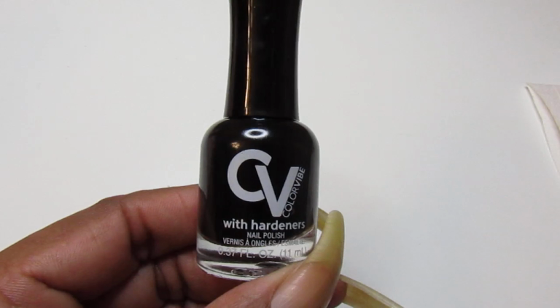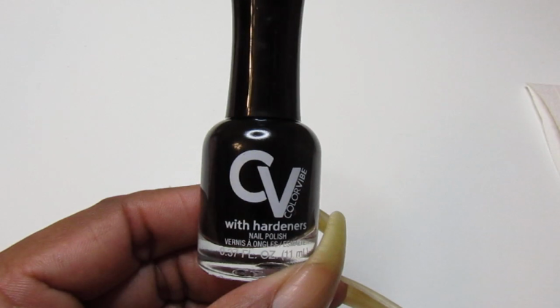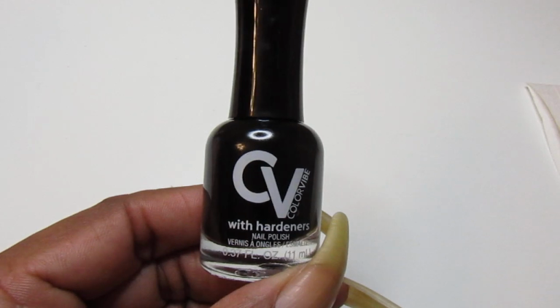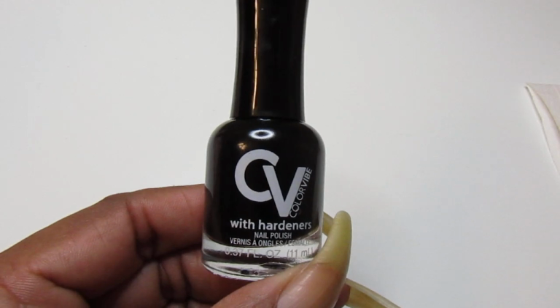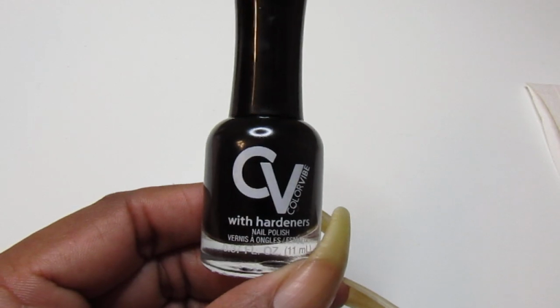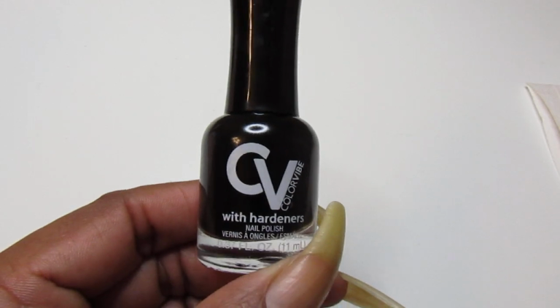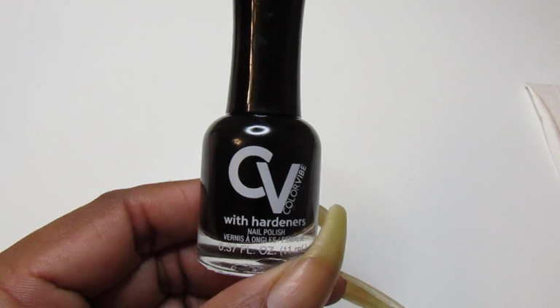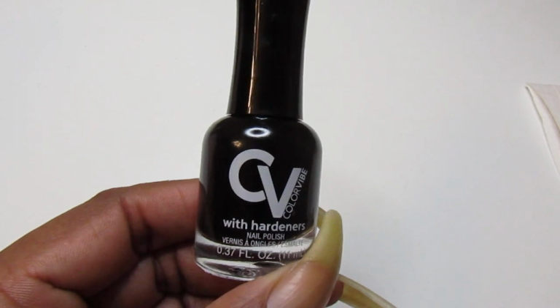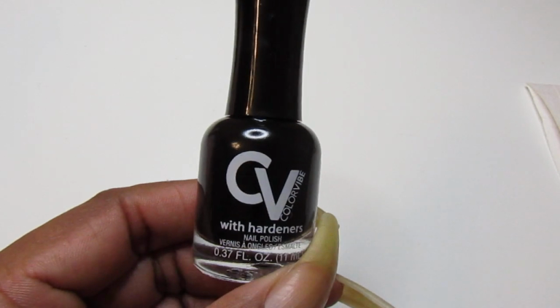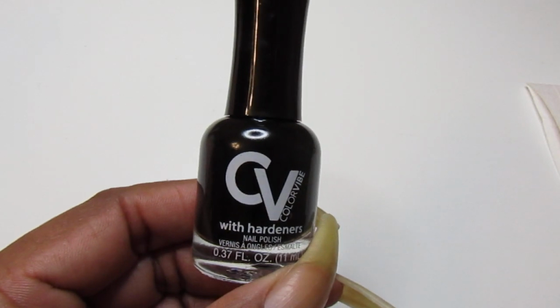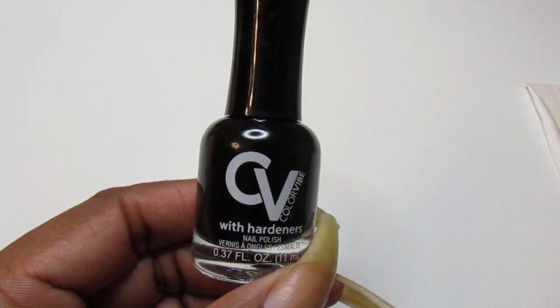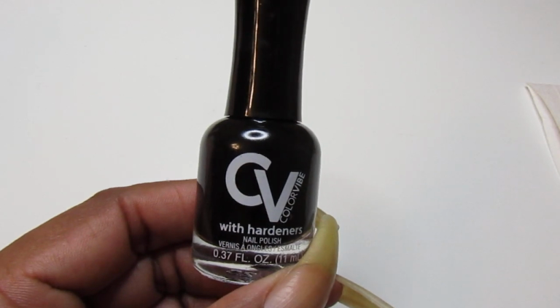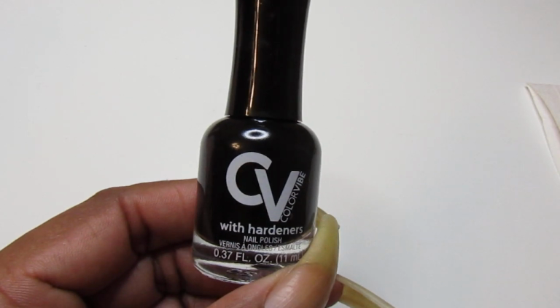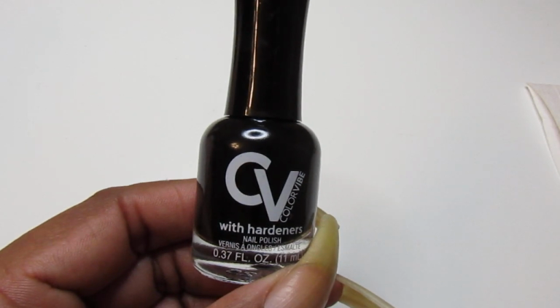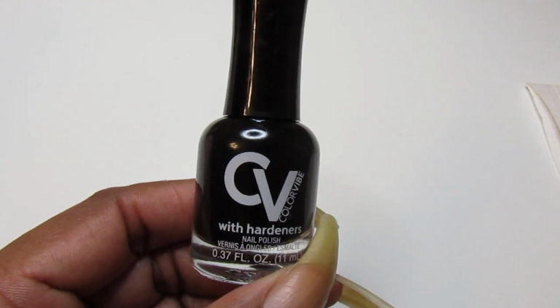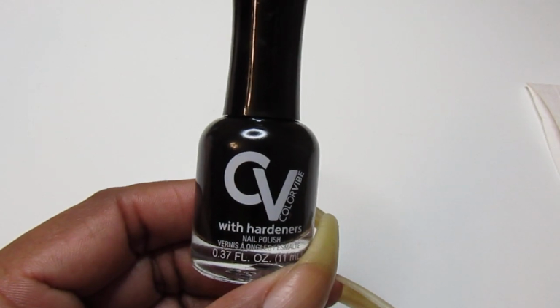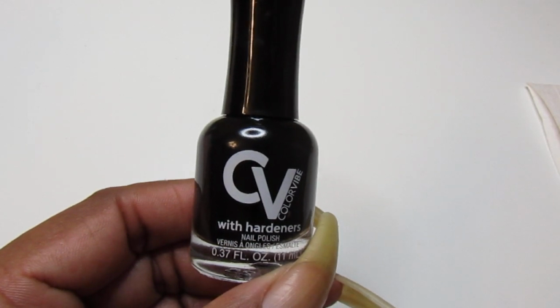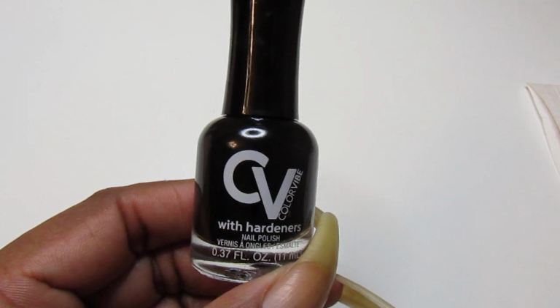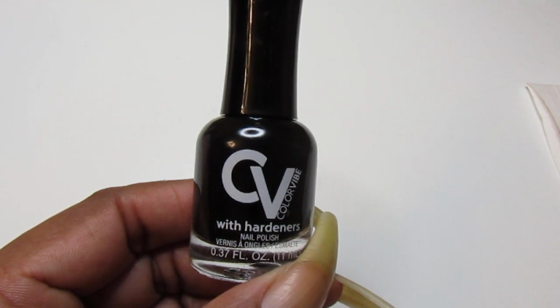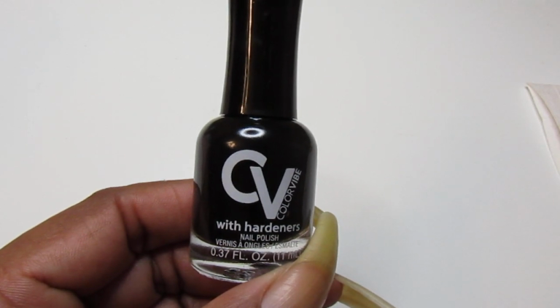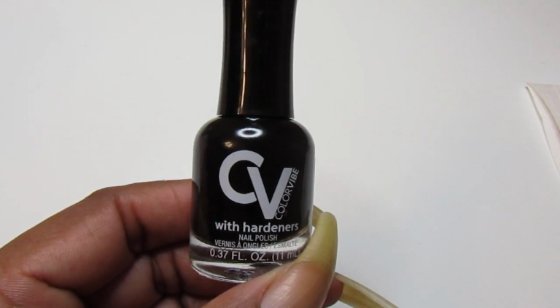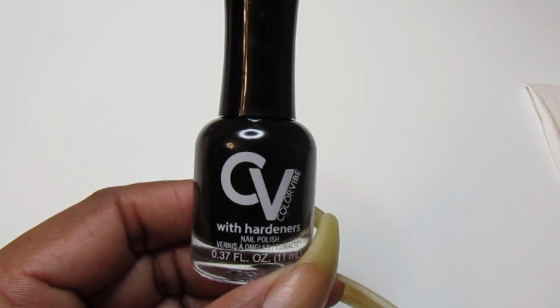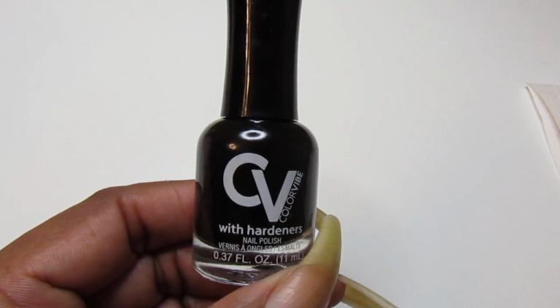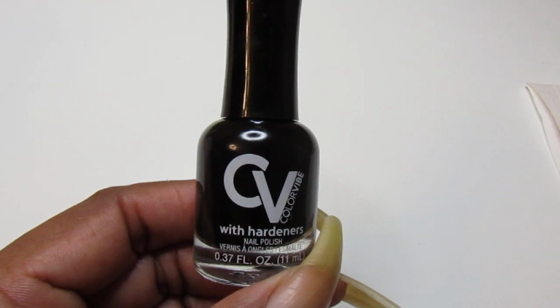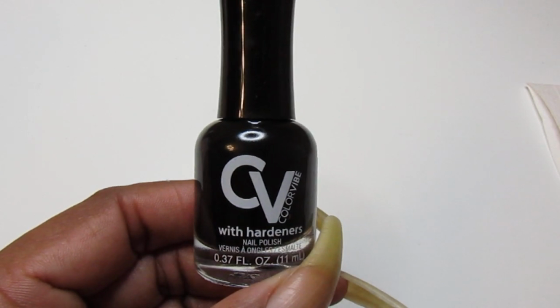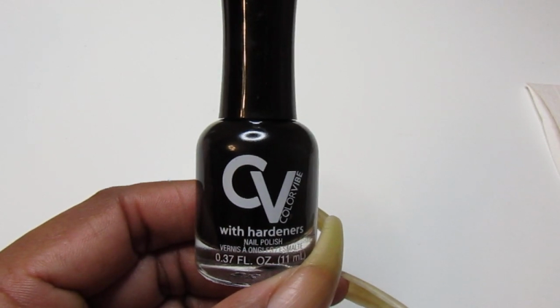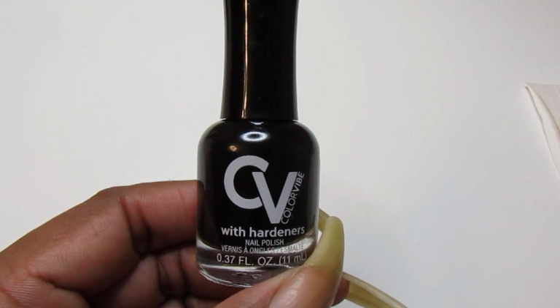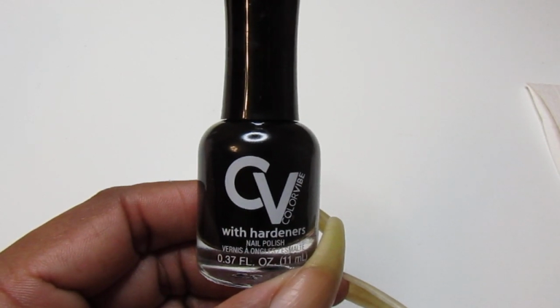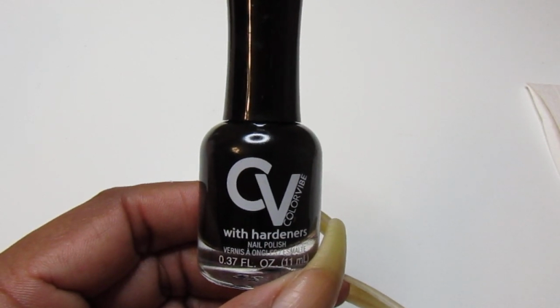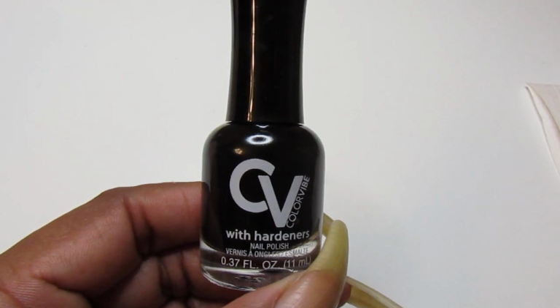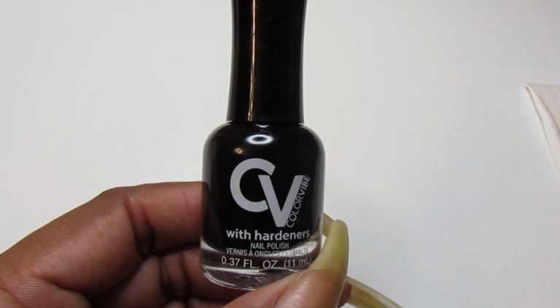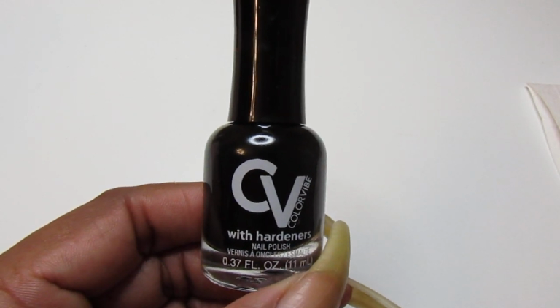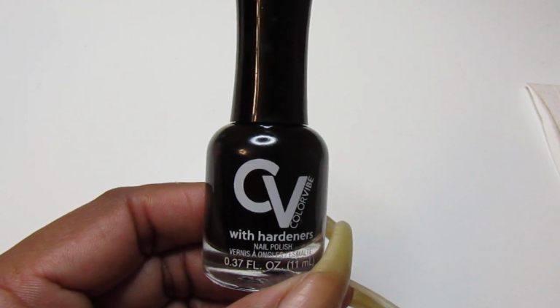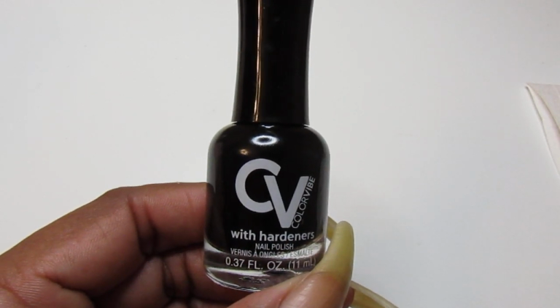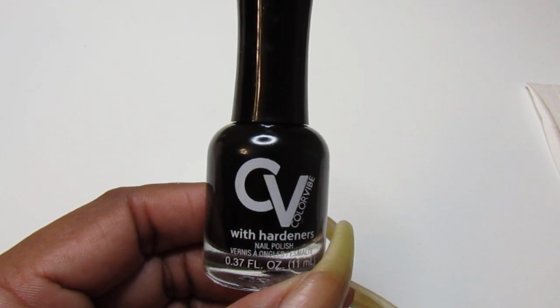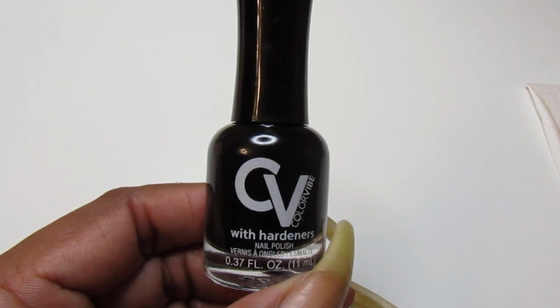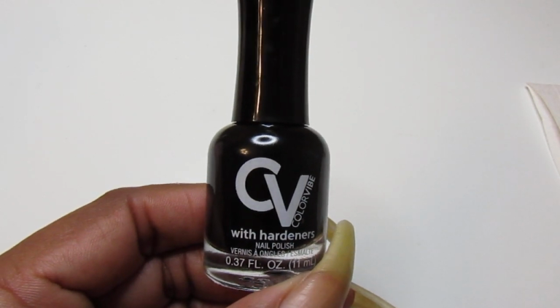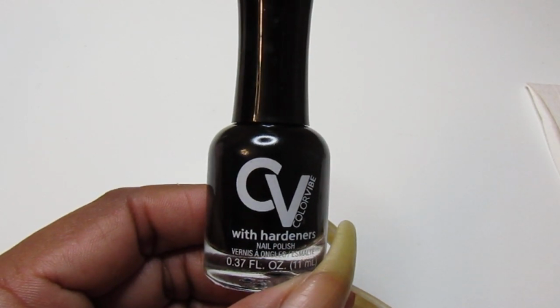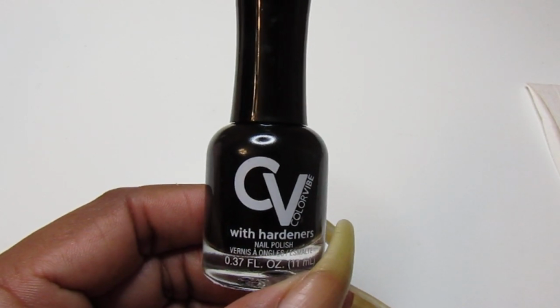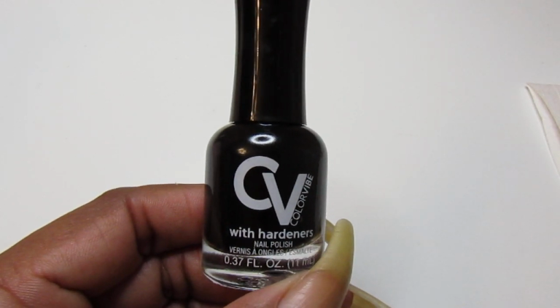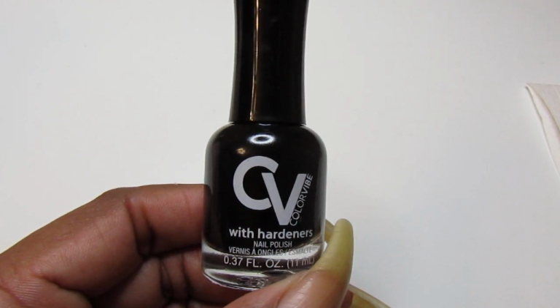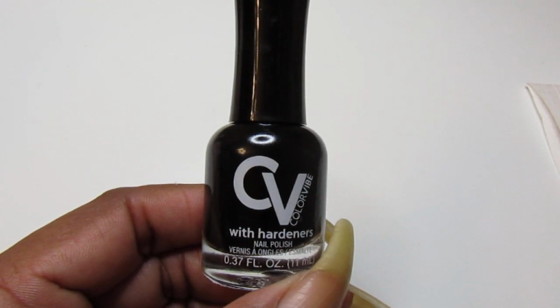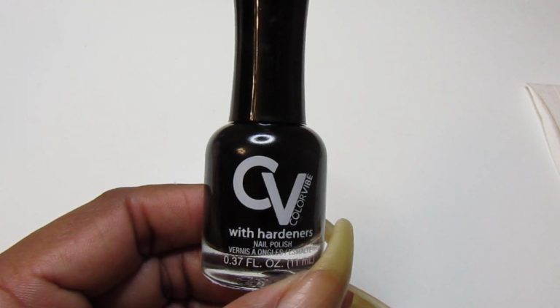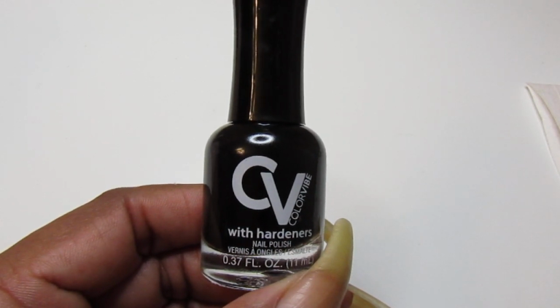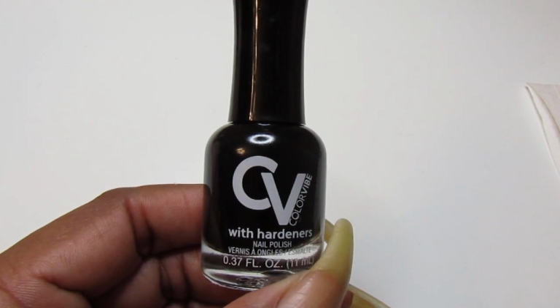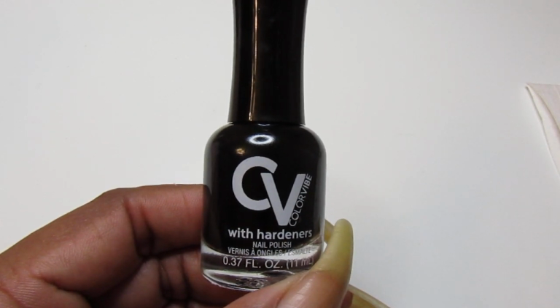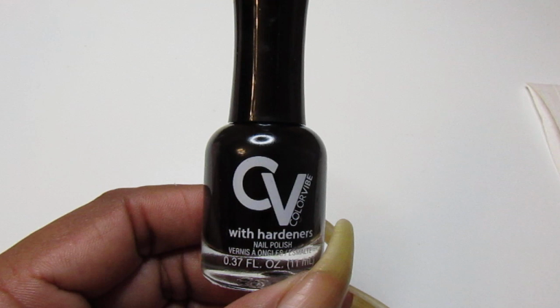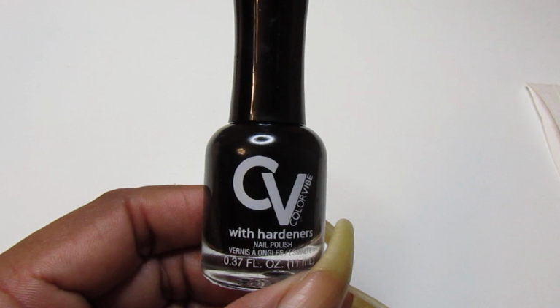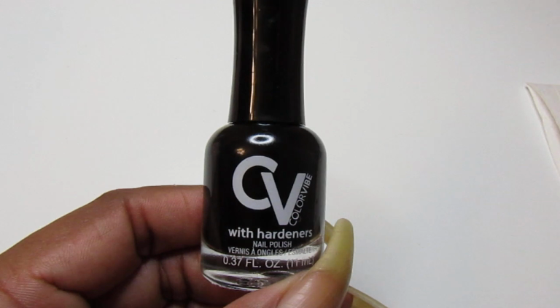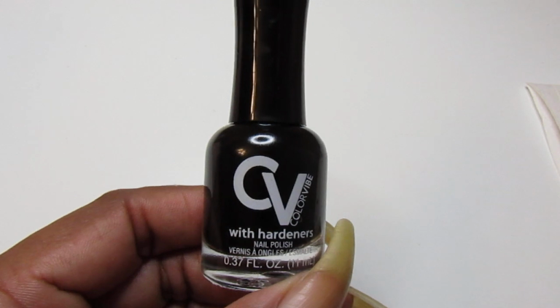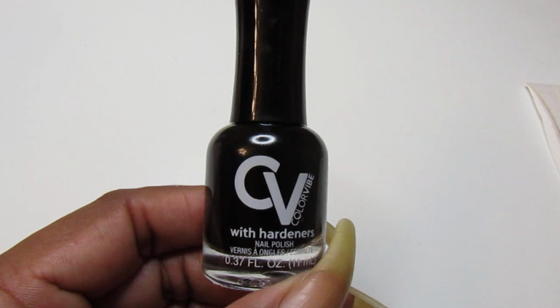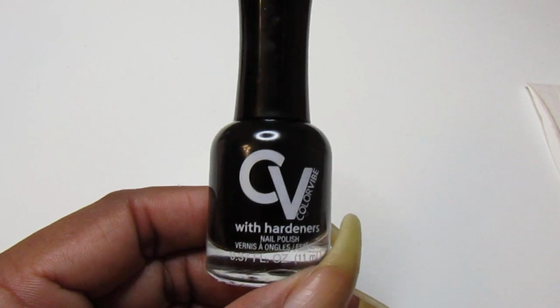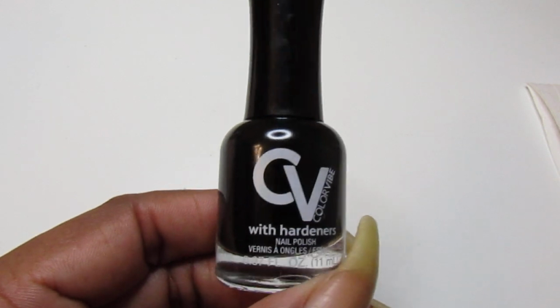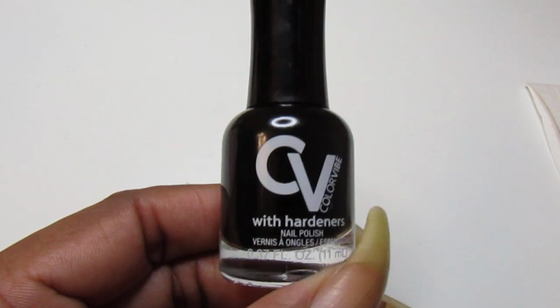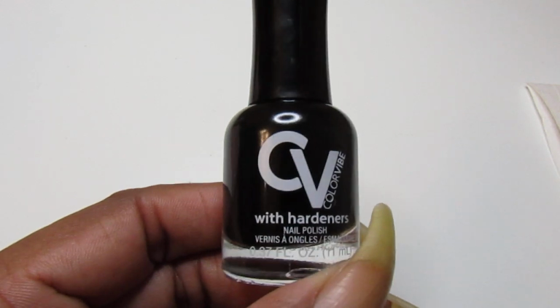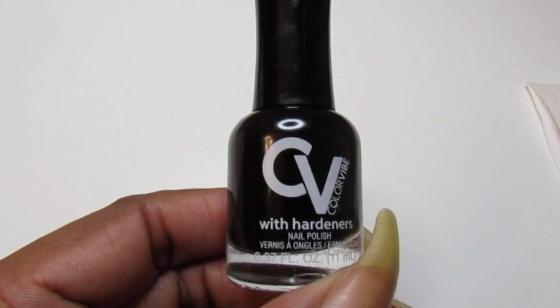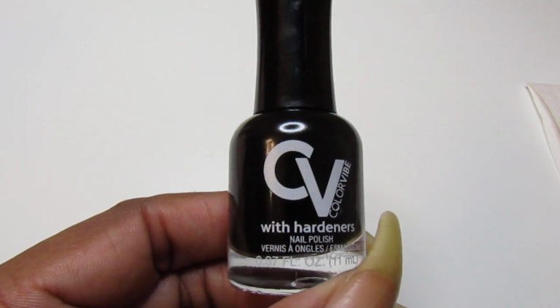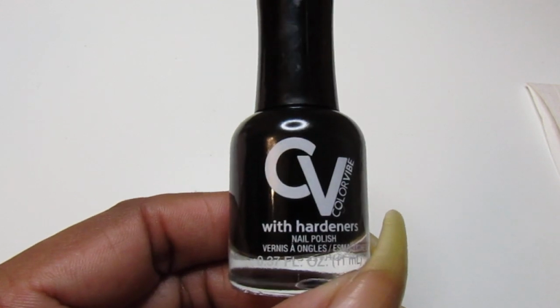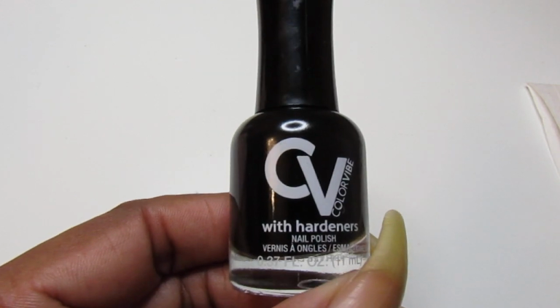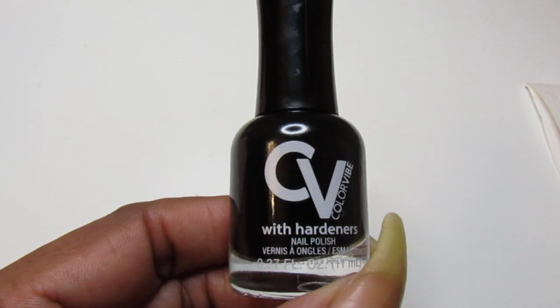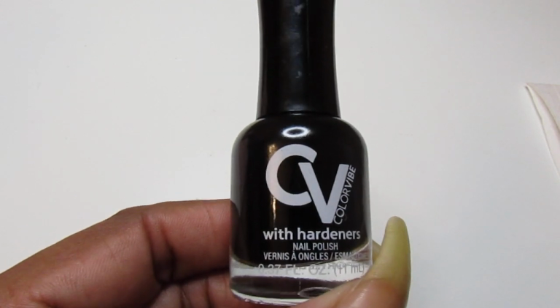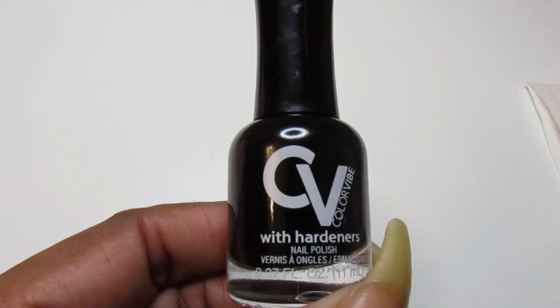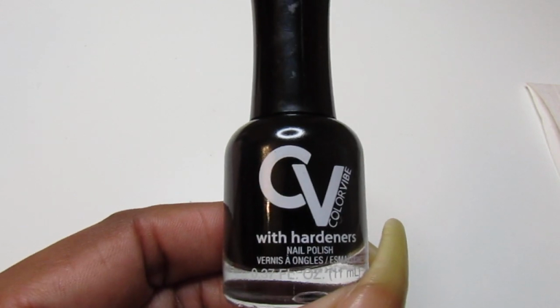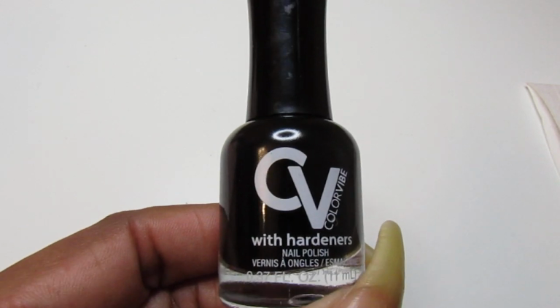Hello Gems and welcome back to another swatch video. And if you're new, welcome. Hope you enjoy this swatch.